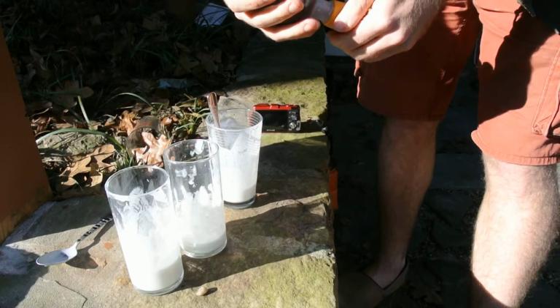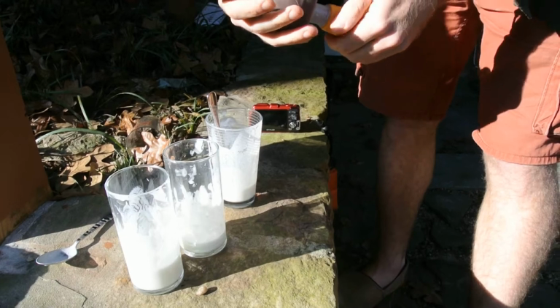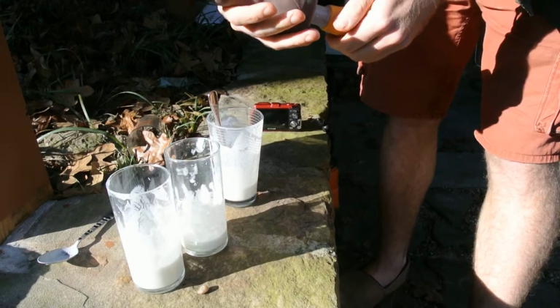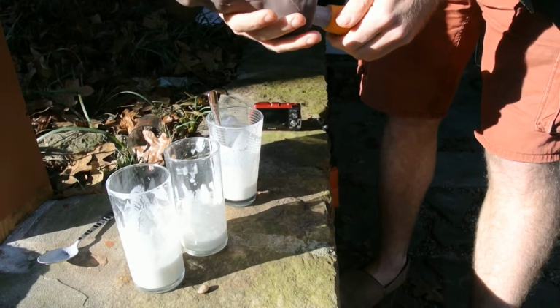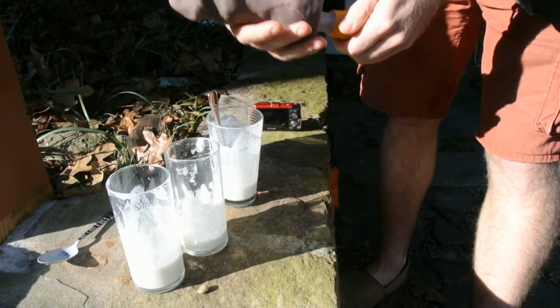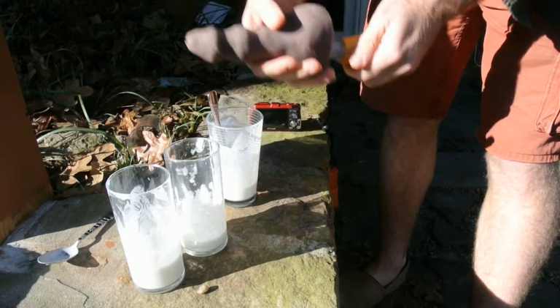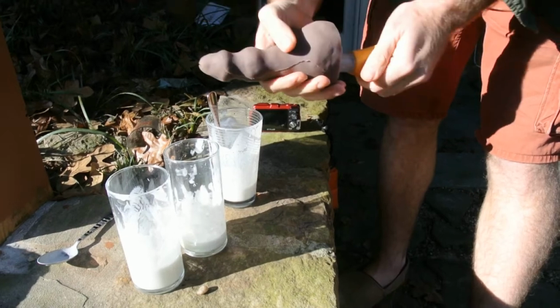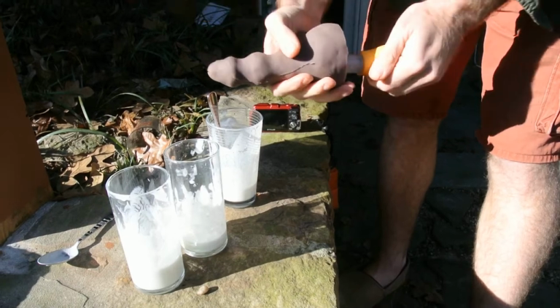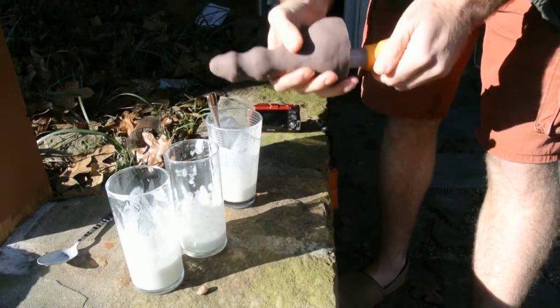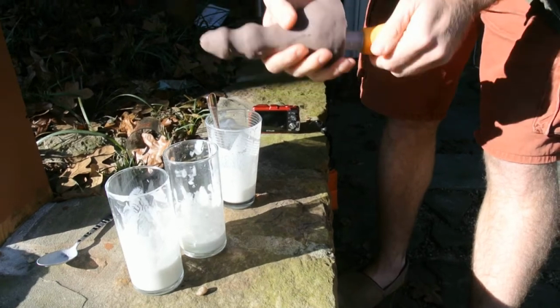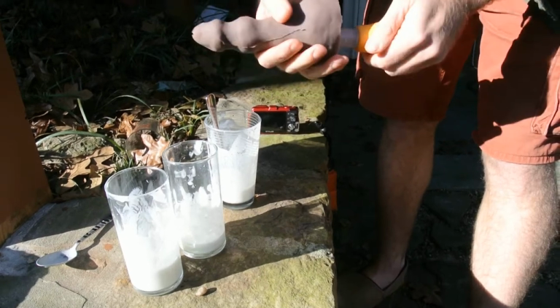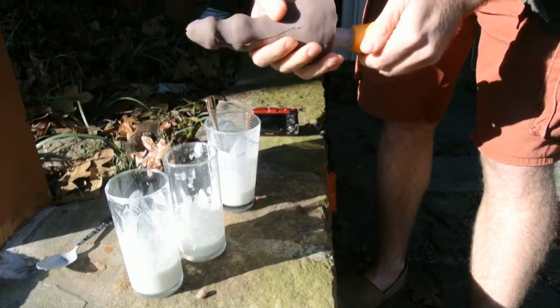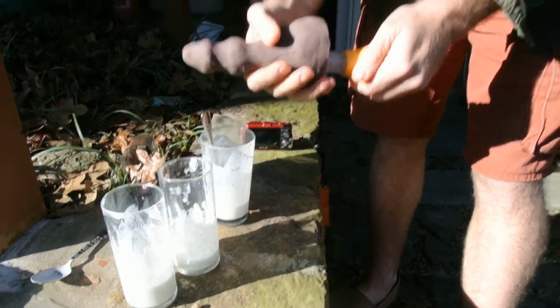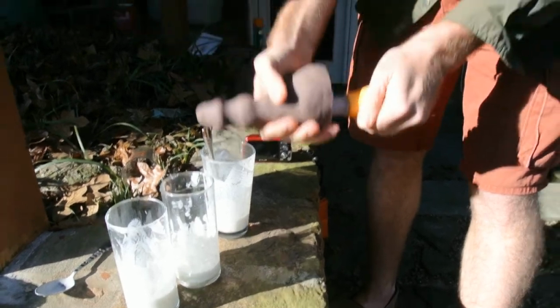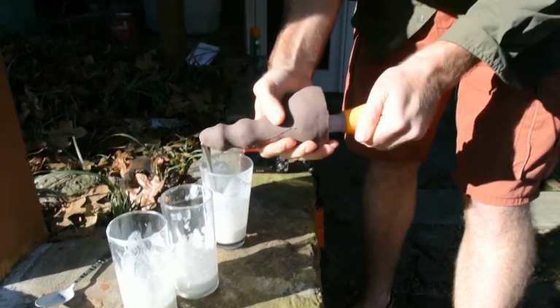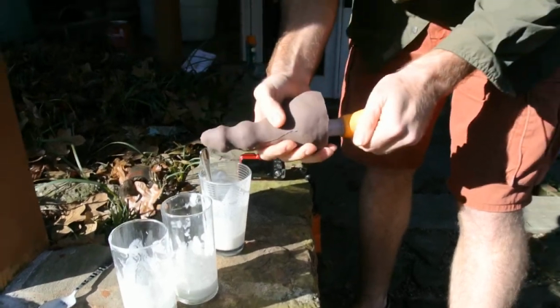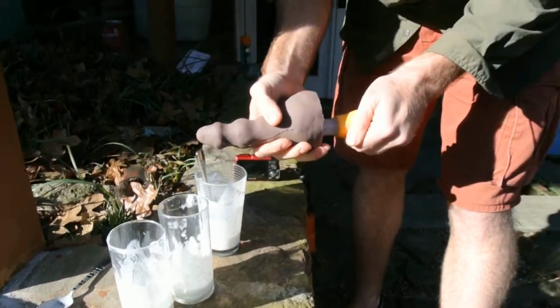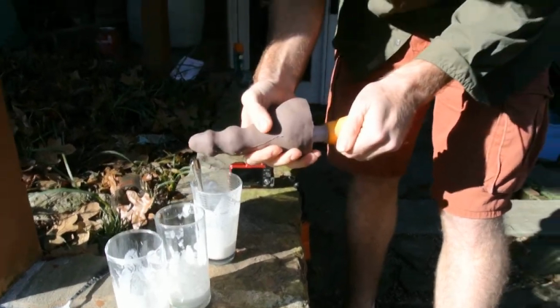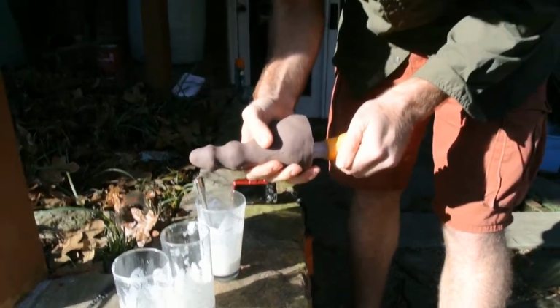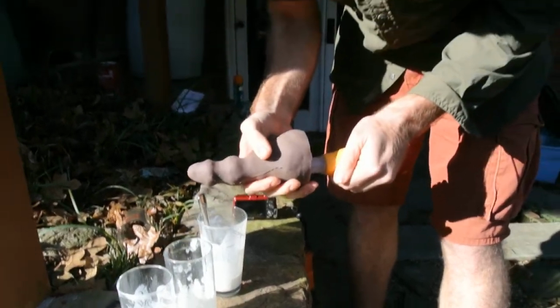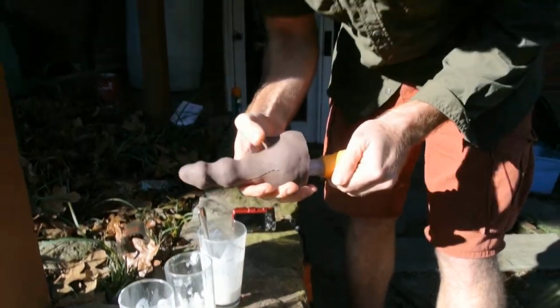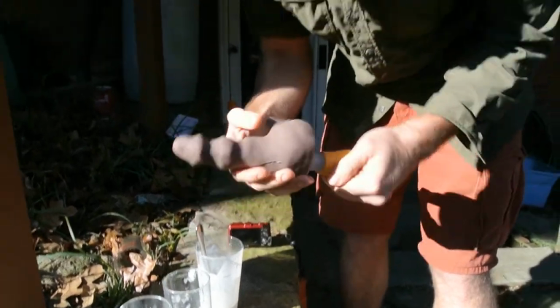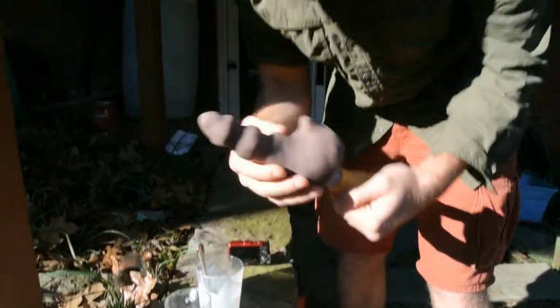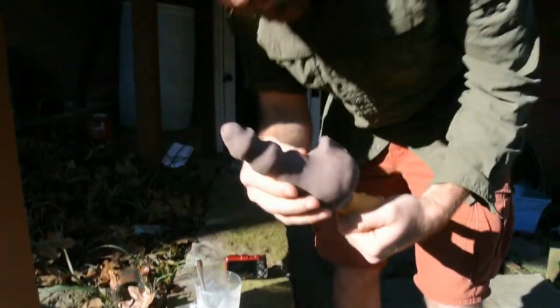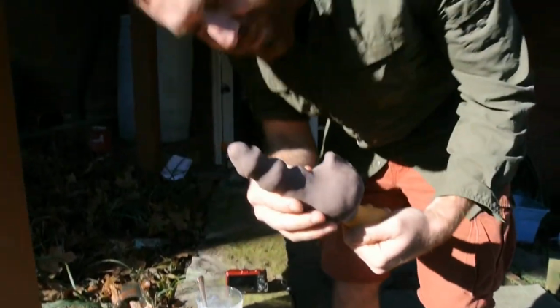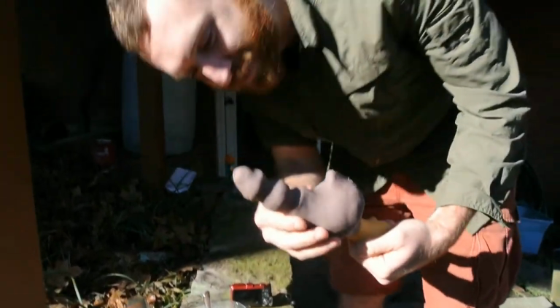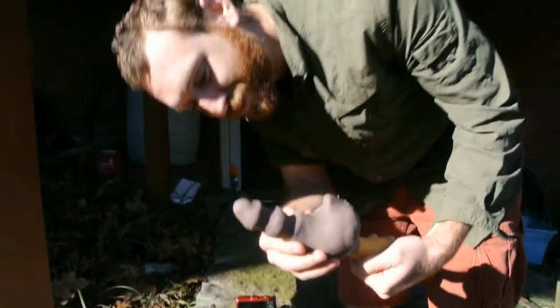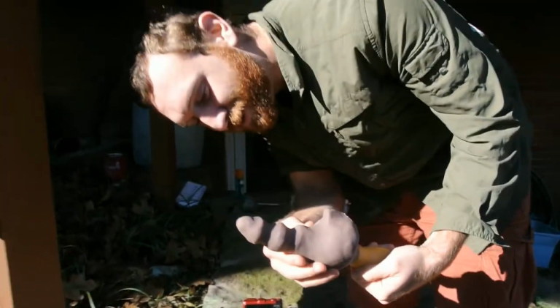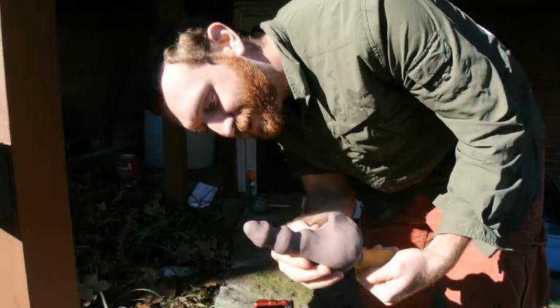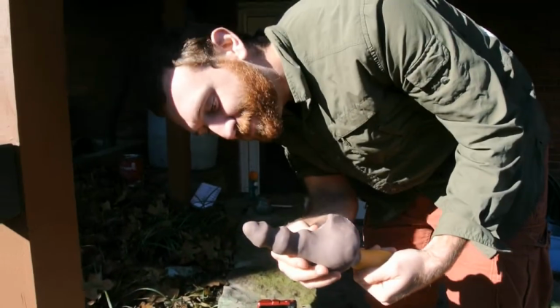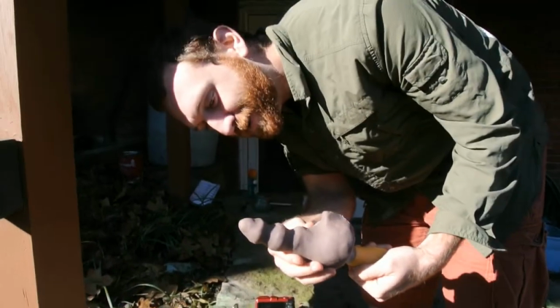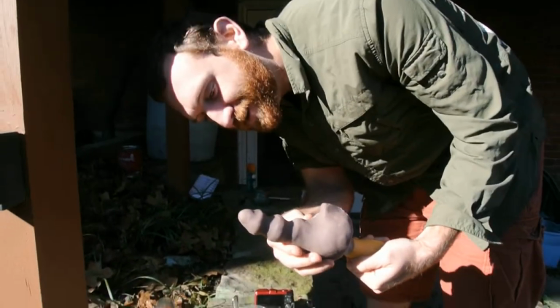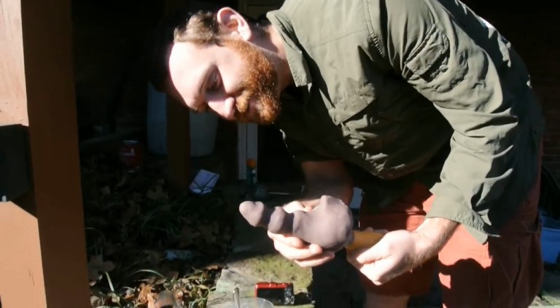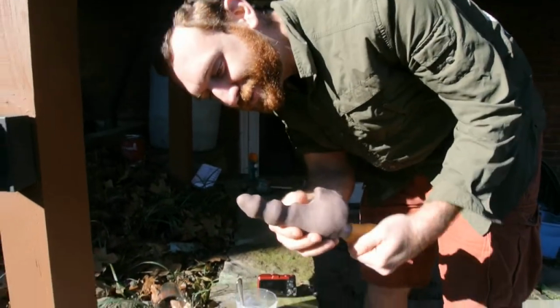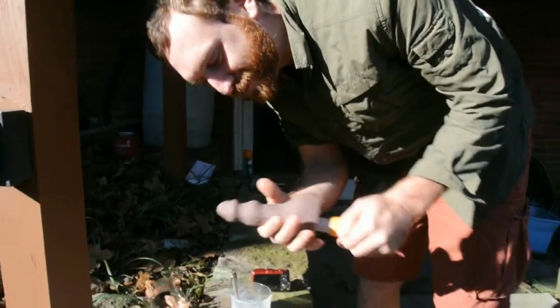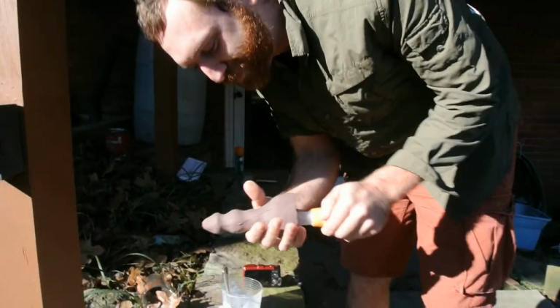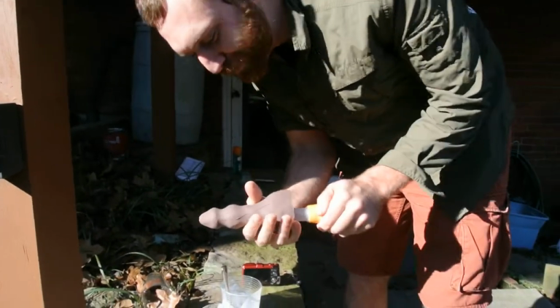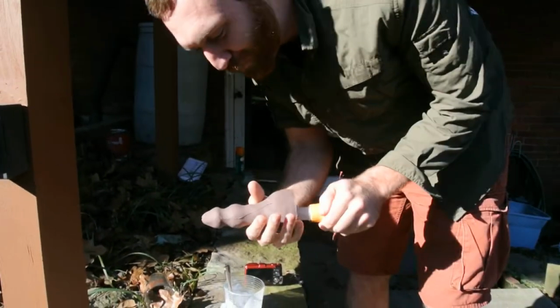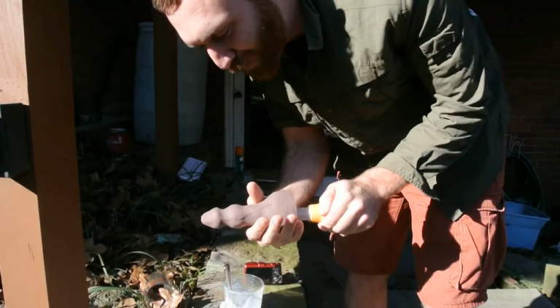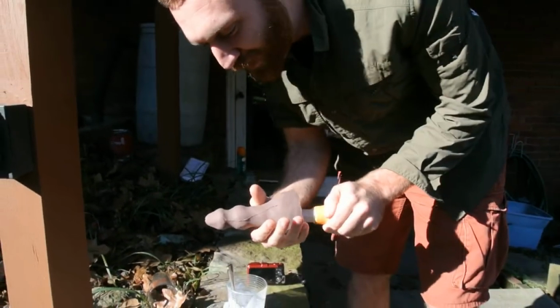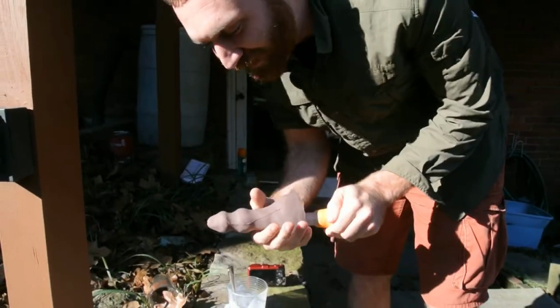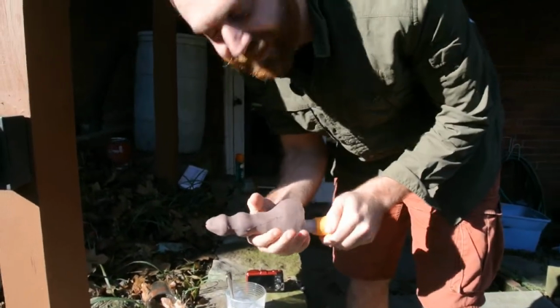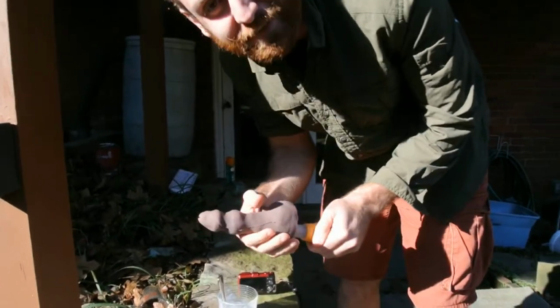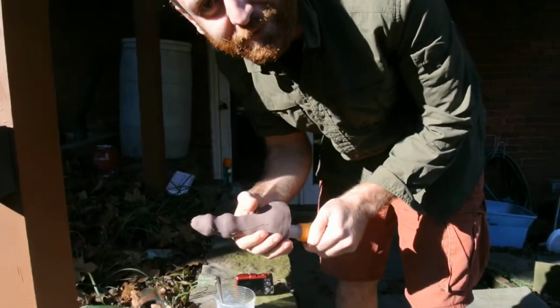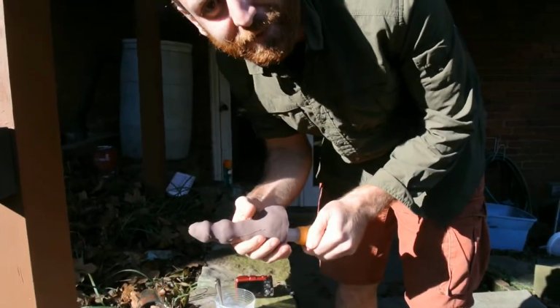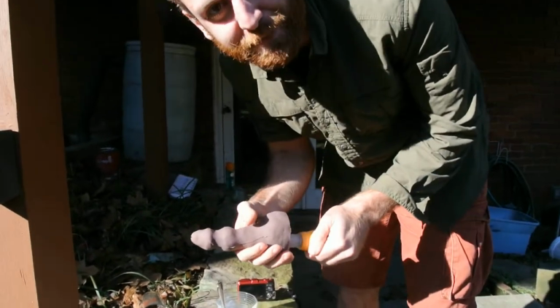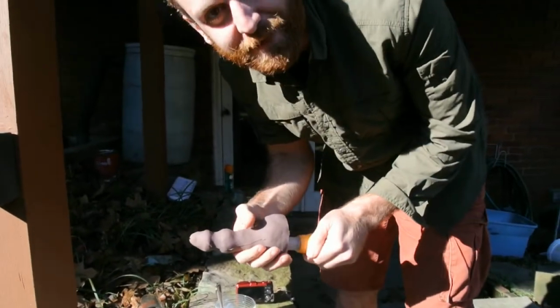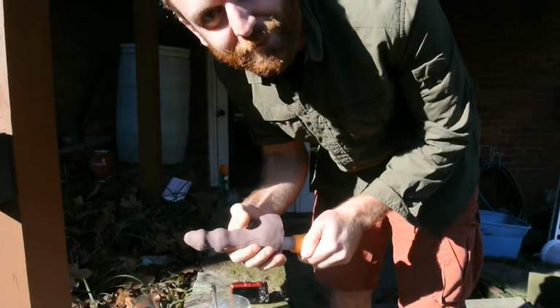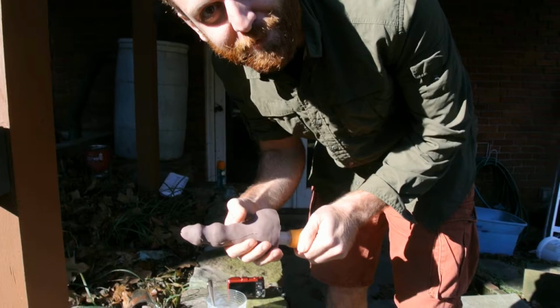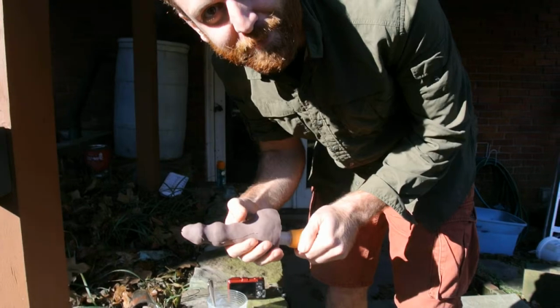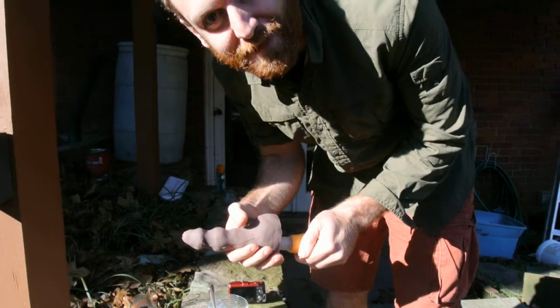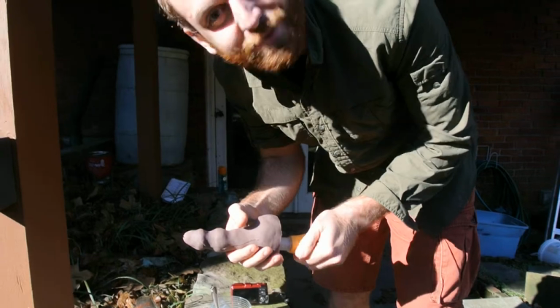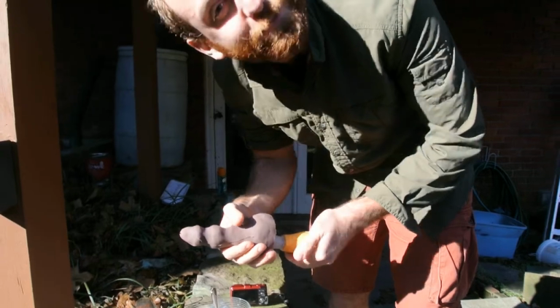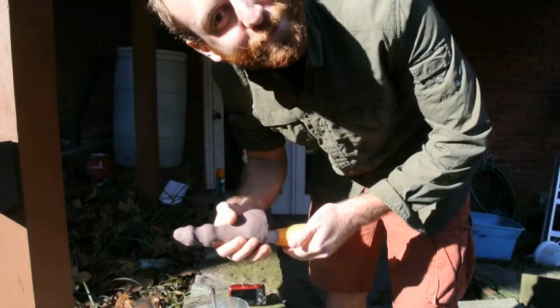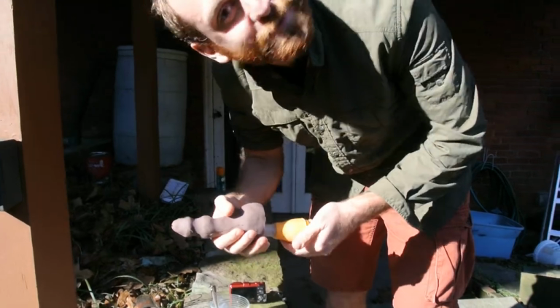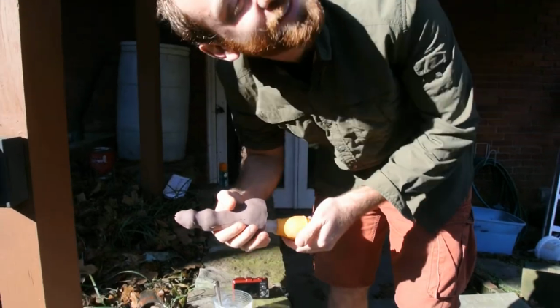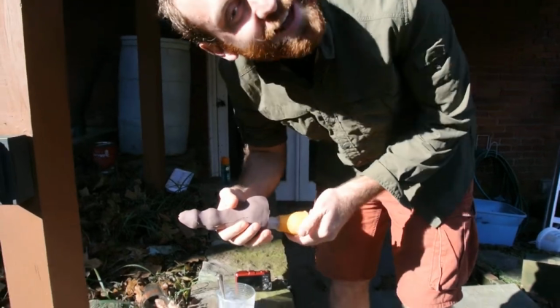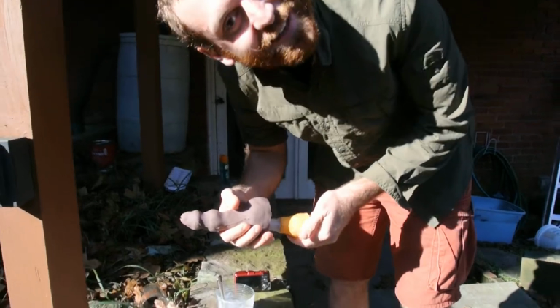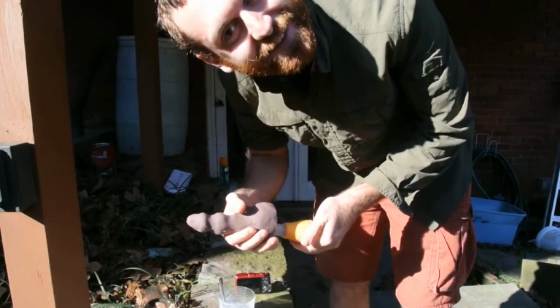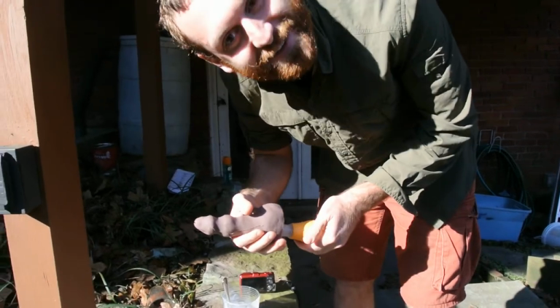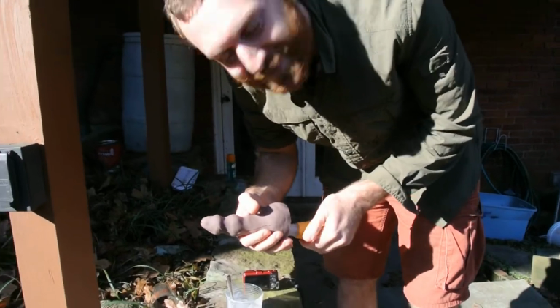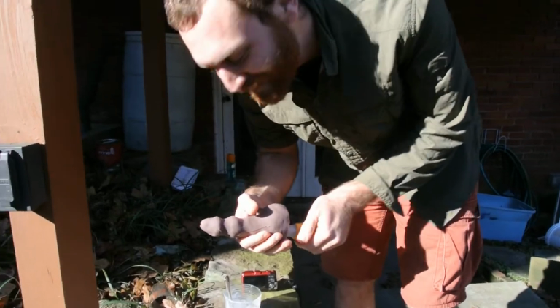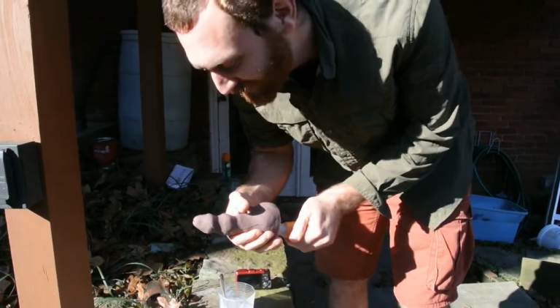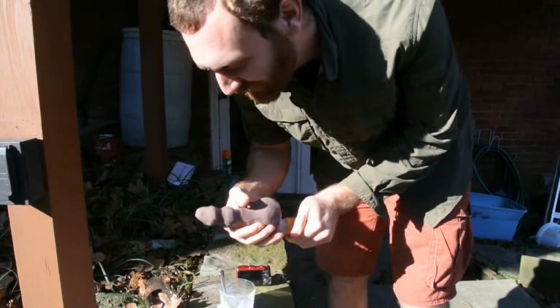We're about to do some squirt test with our turkey baster squirting dildo that we made for the holiday season.